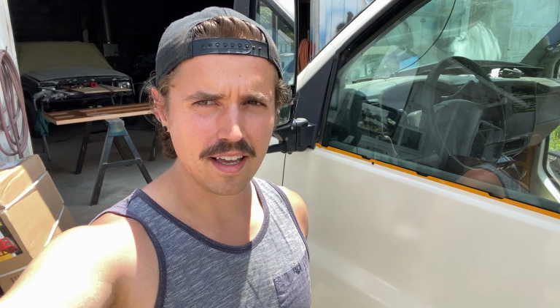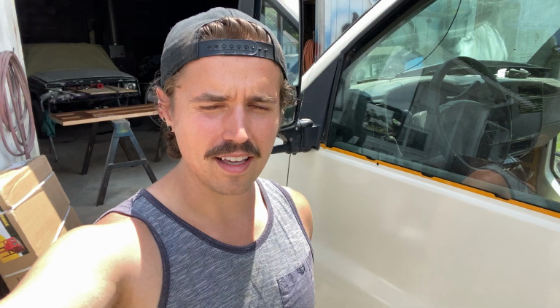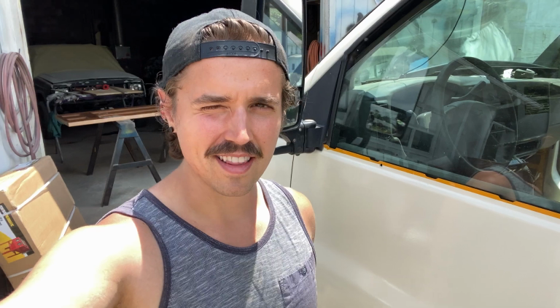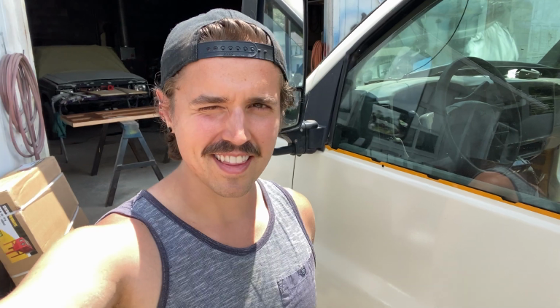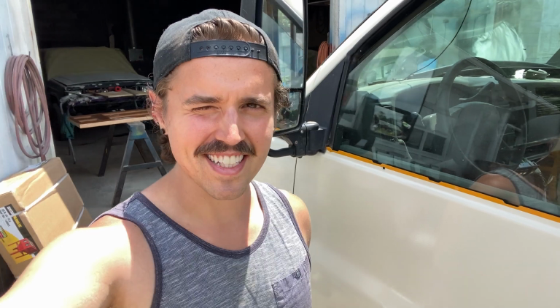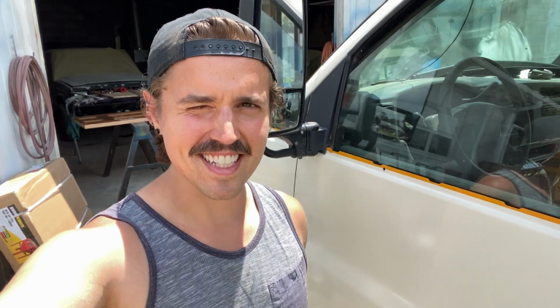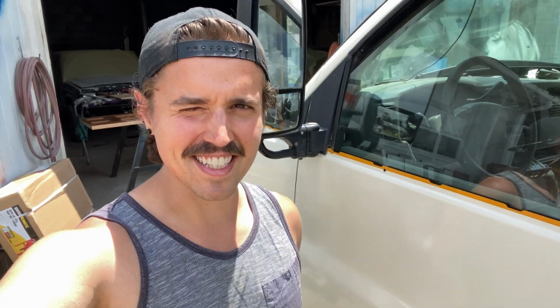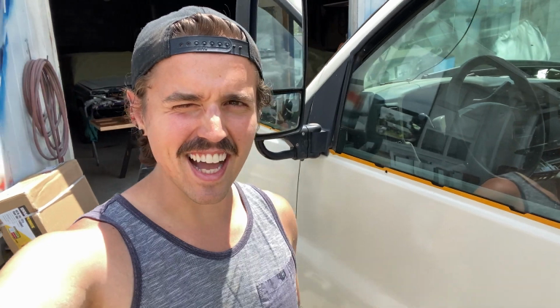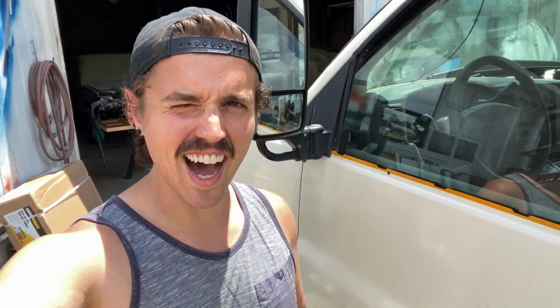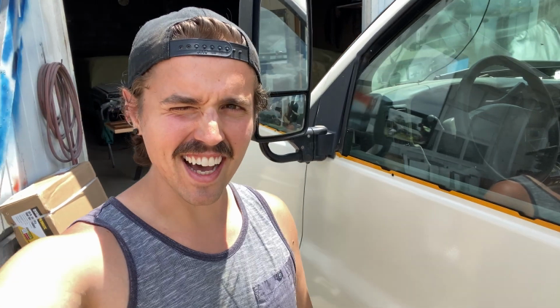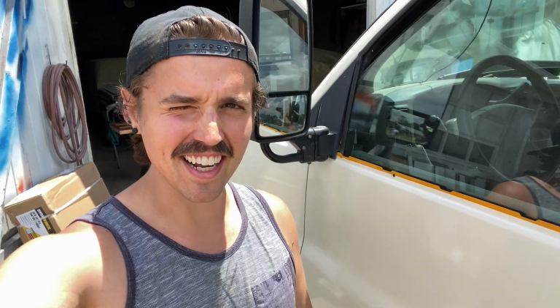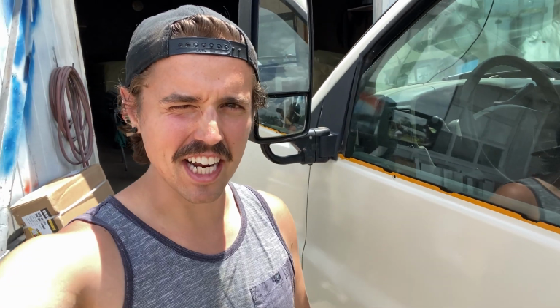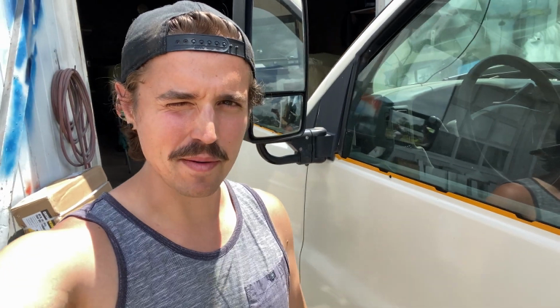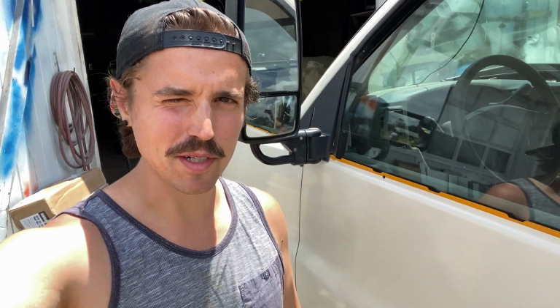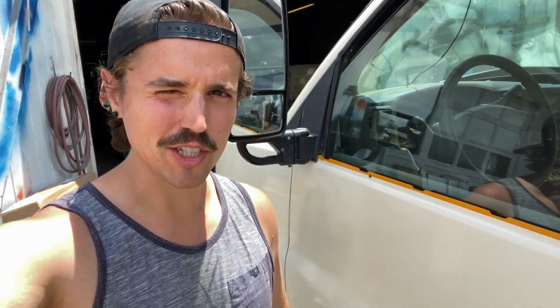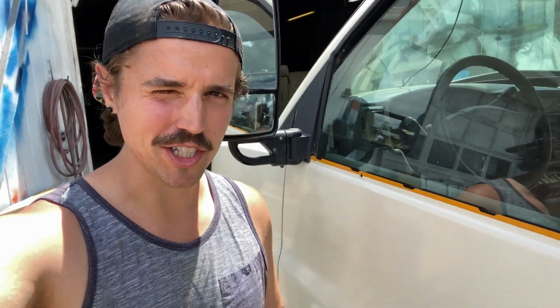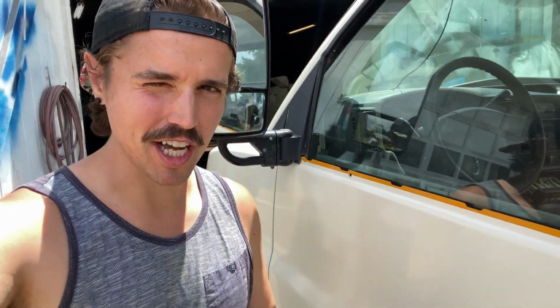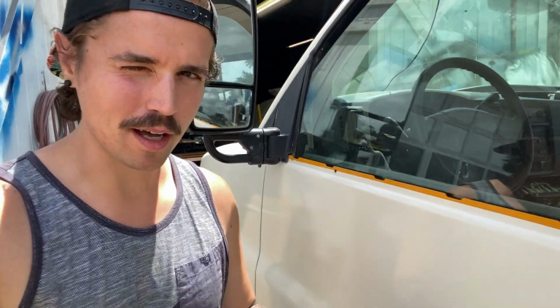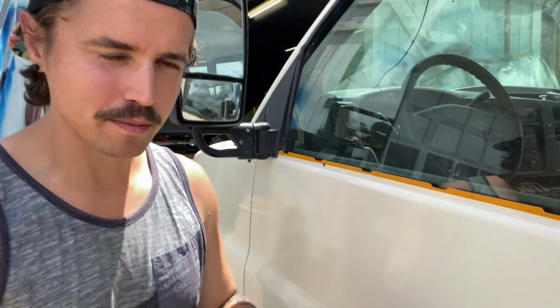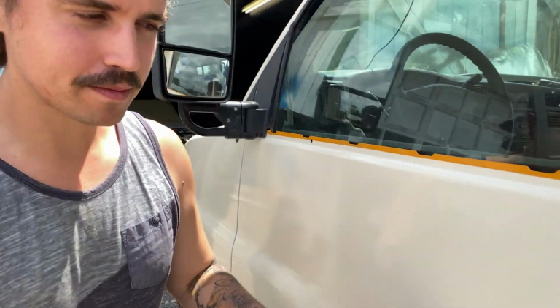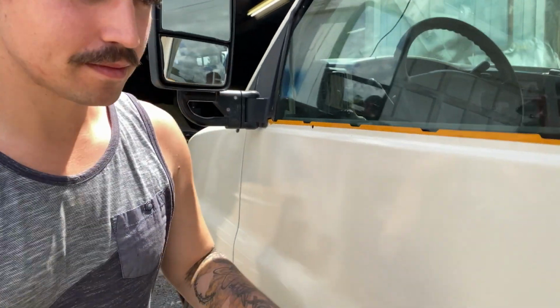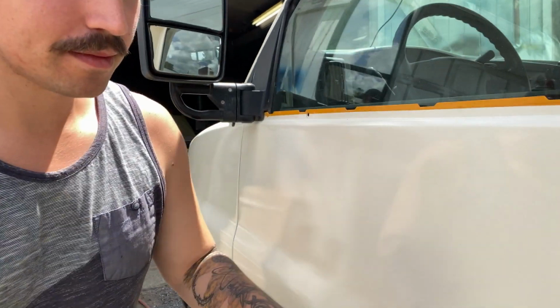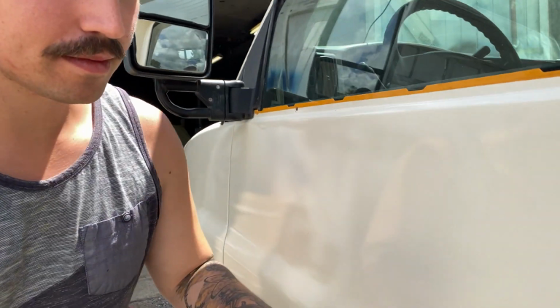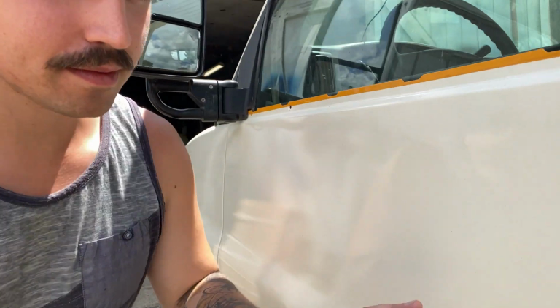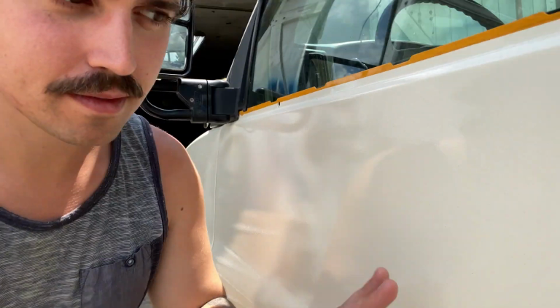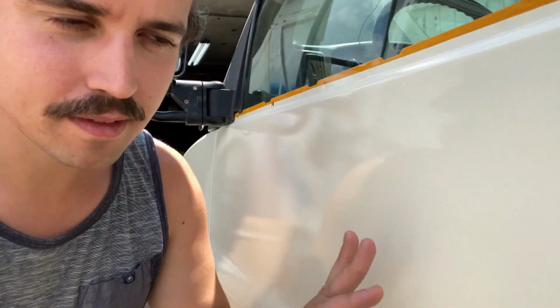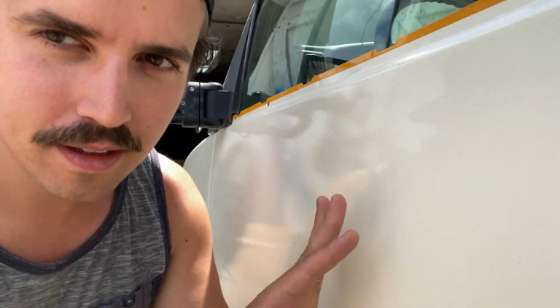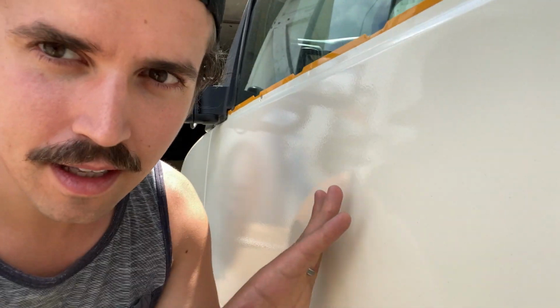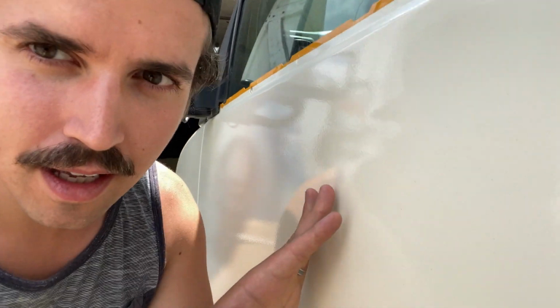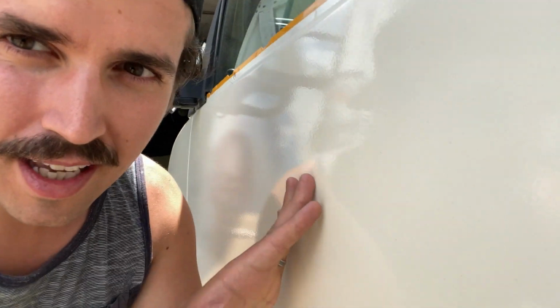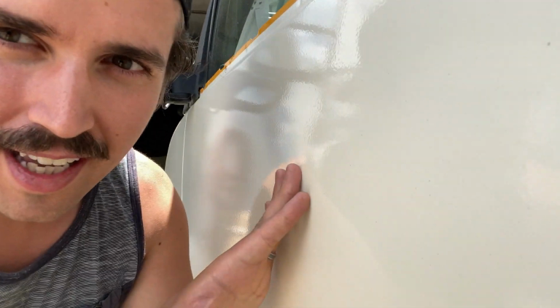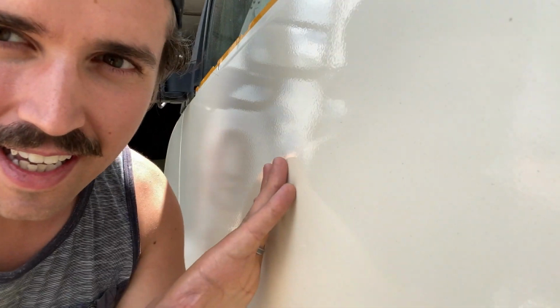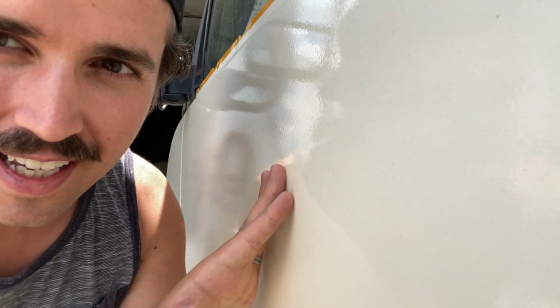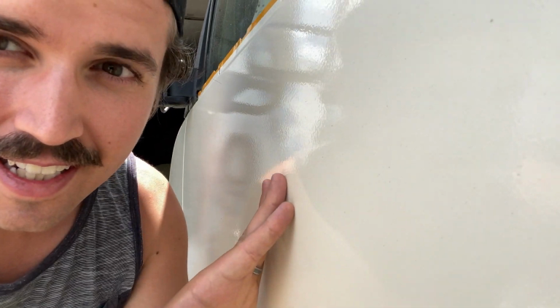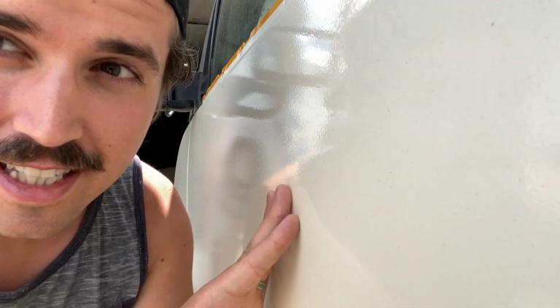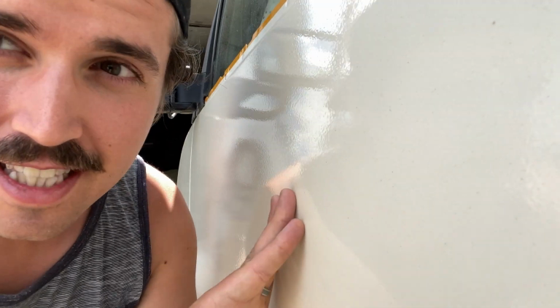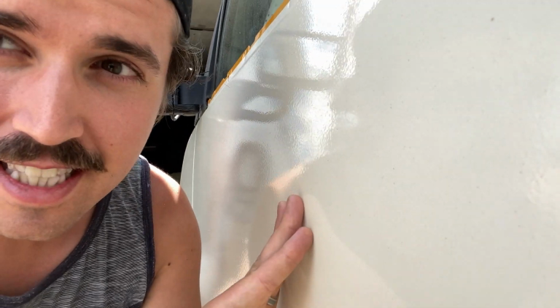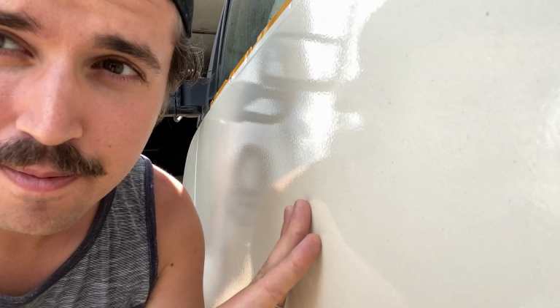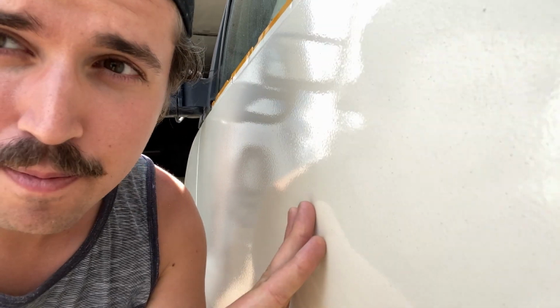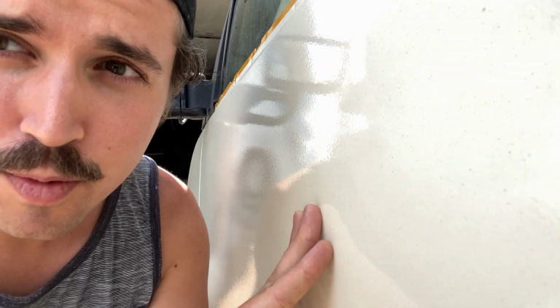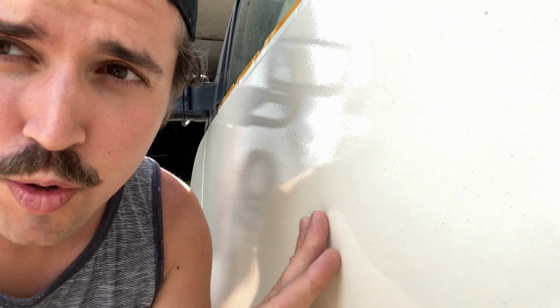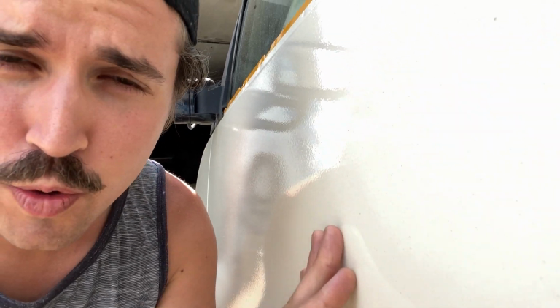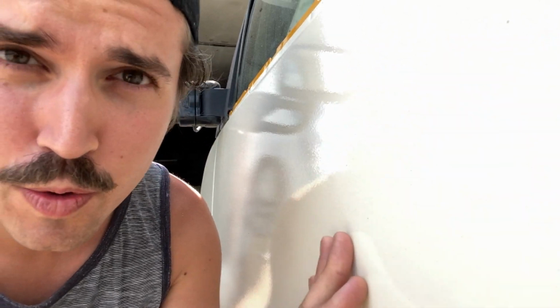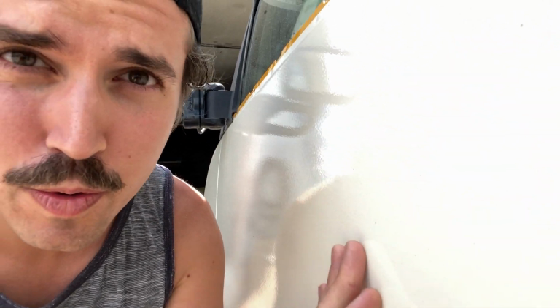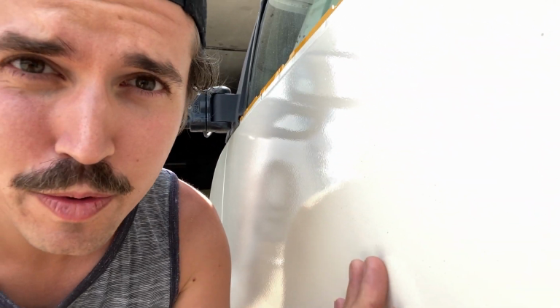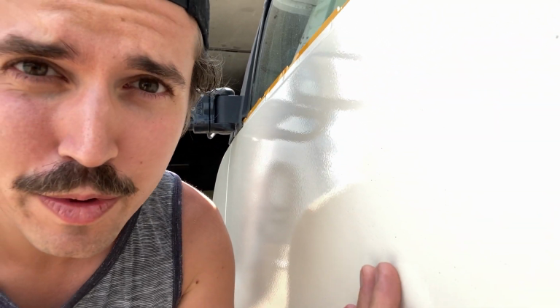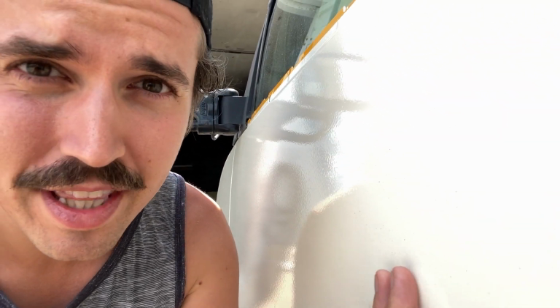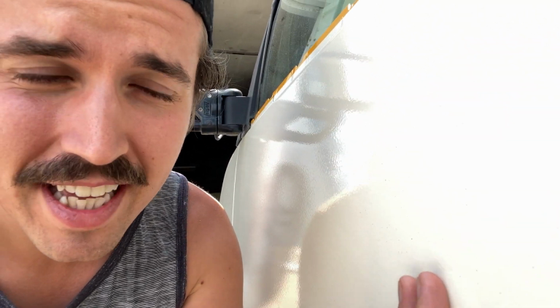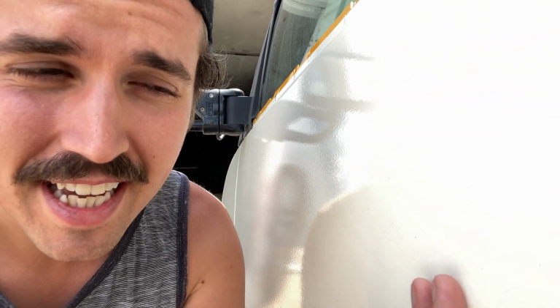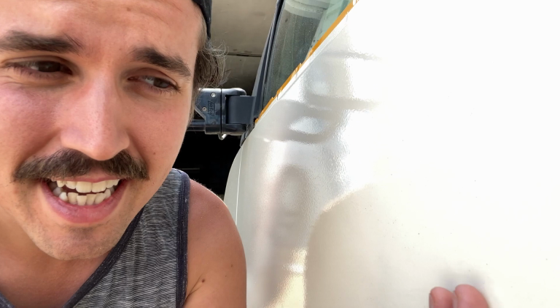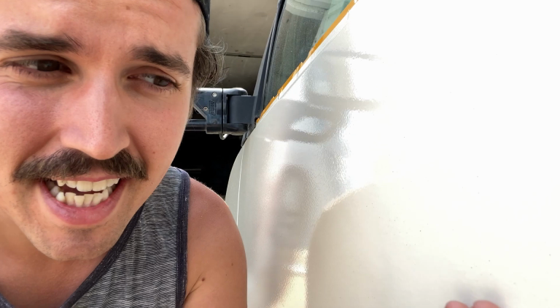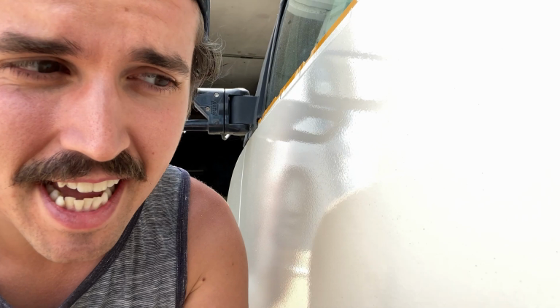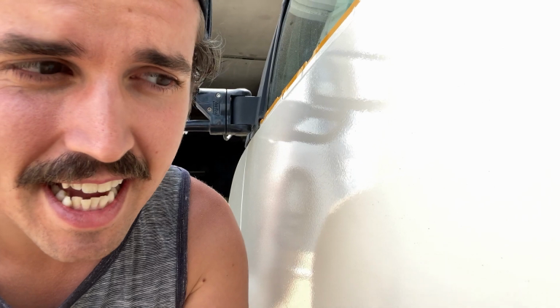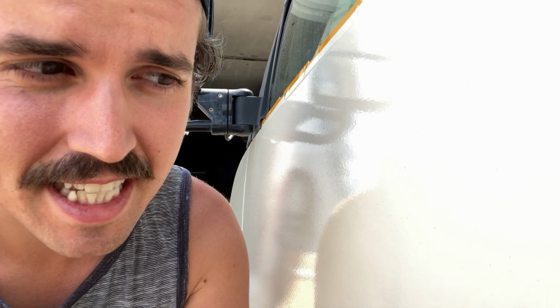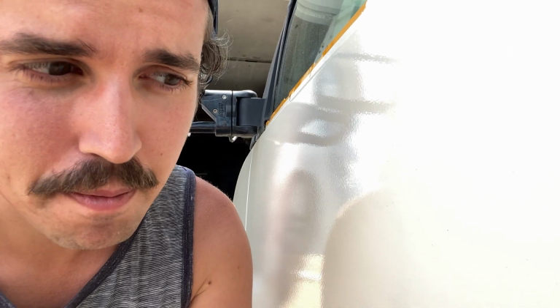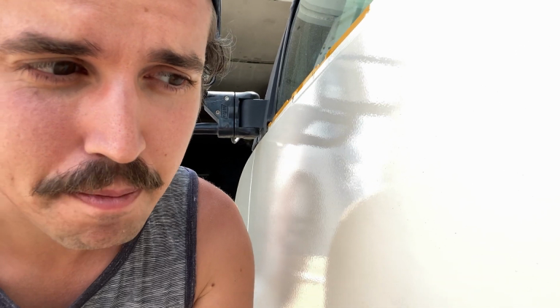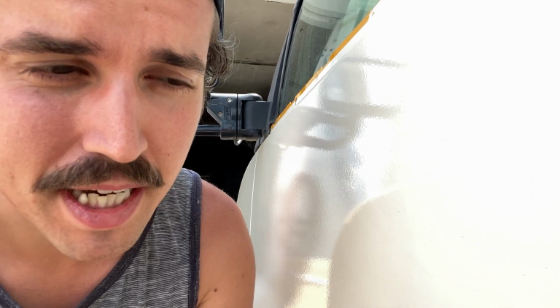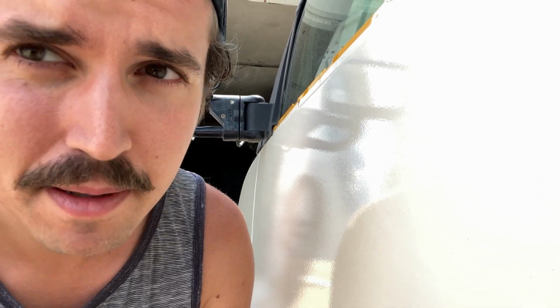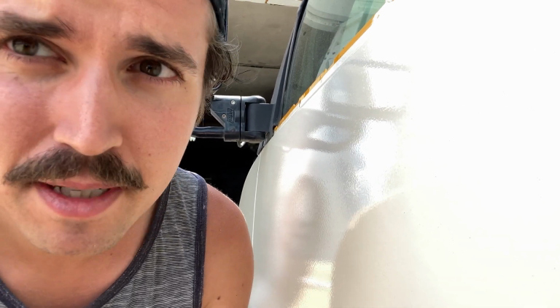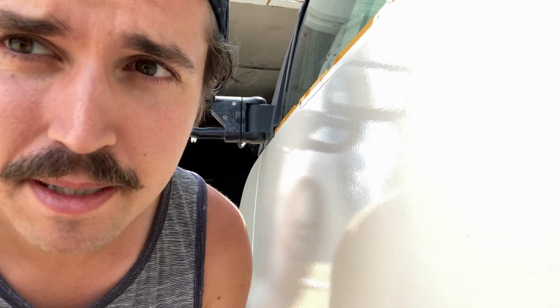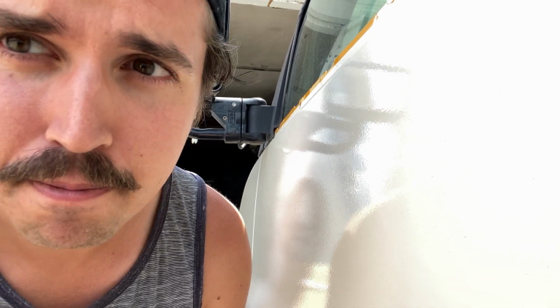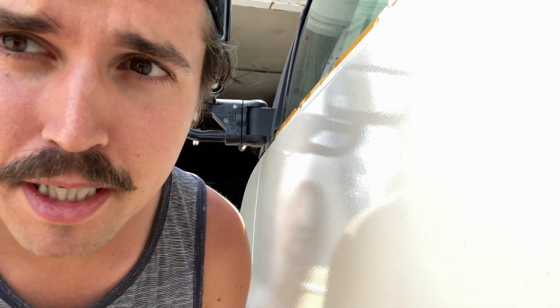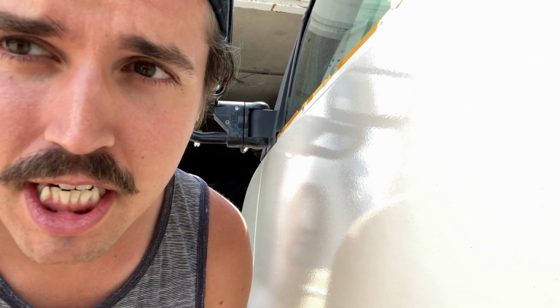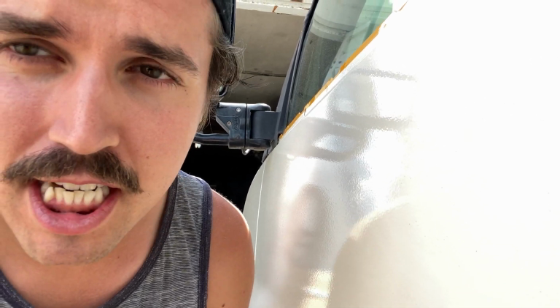This is not an amateur job. It is smooth as a baby's butt.